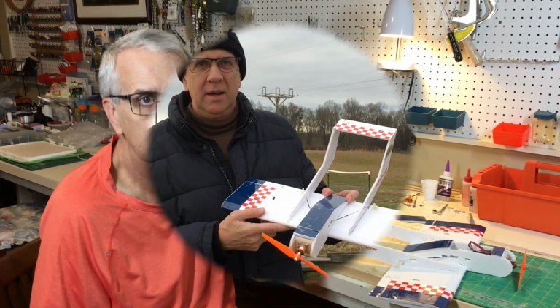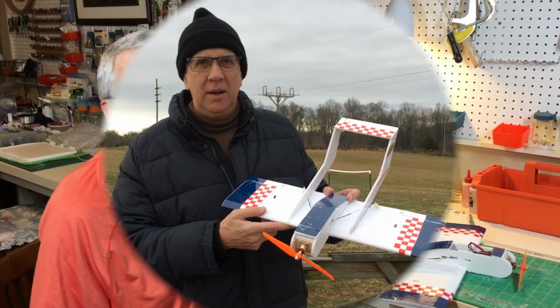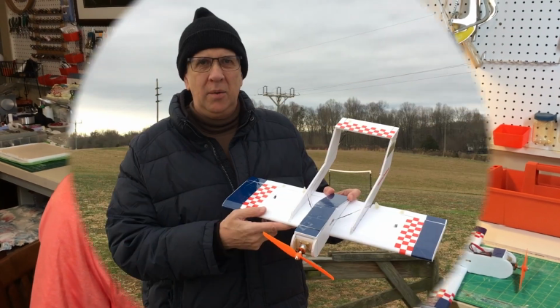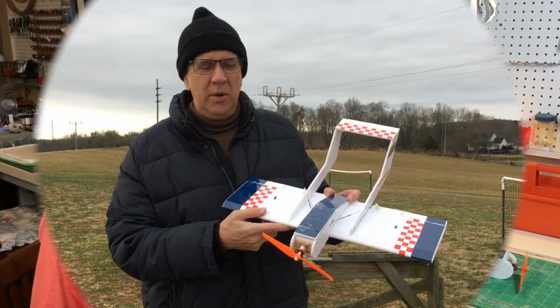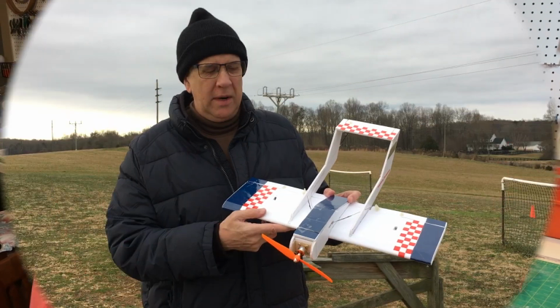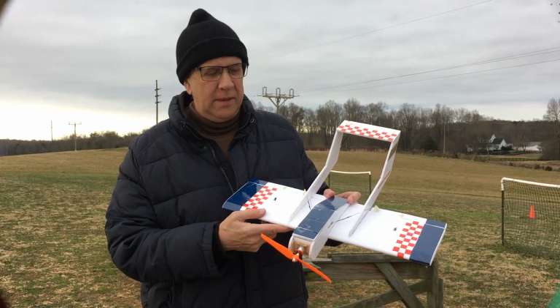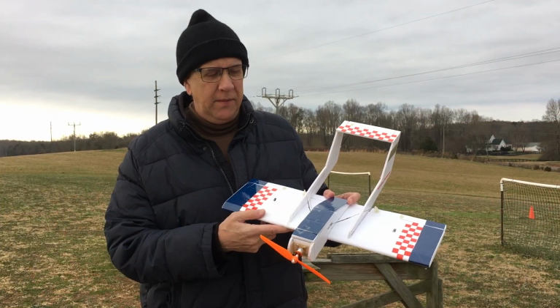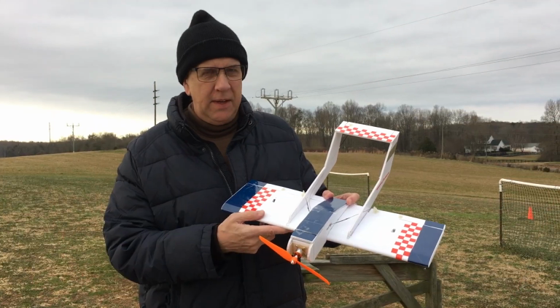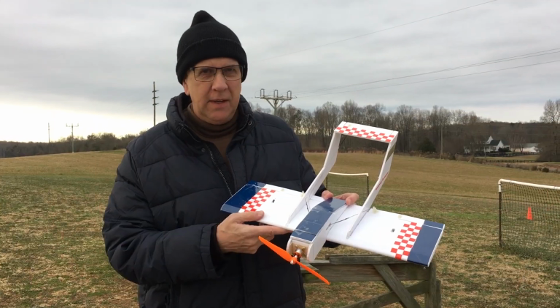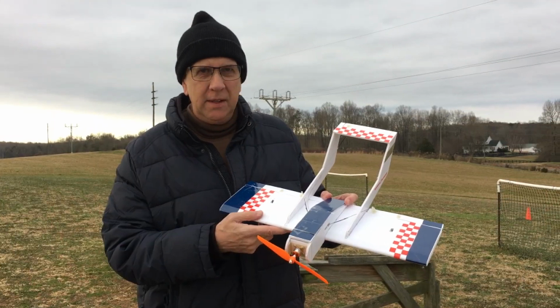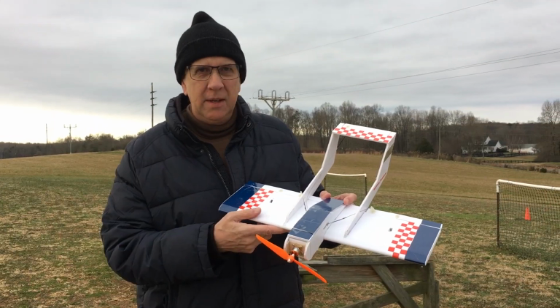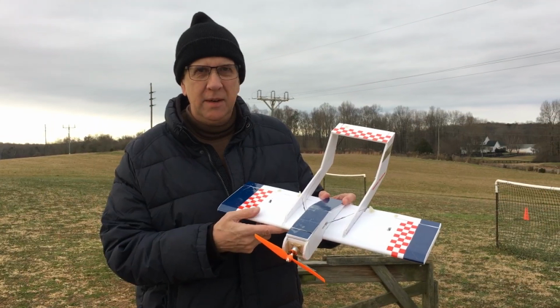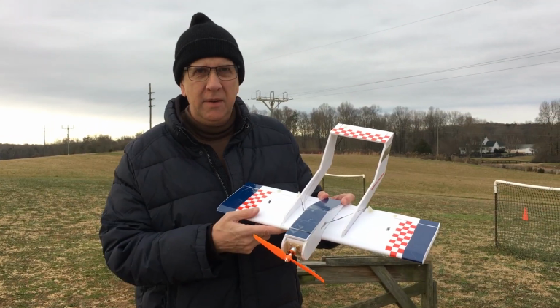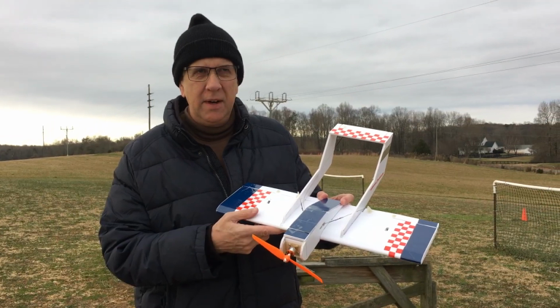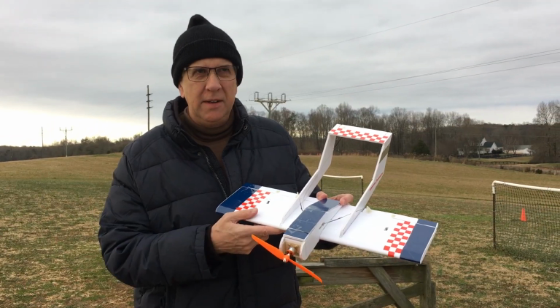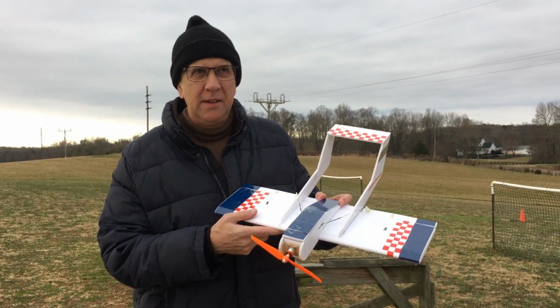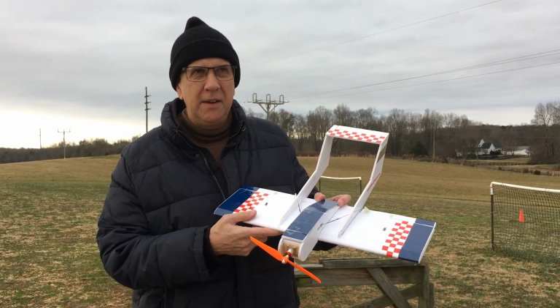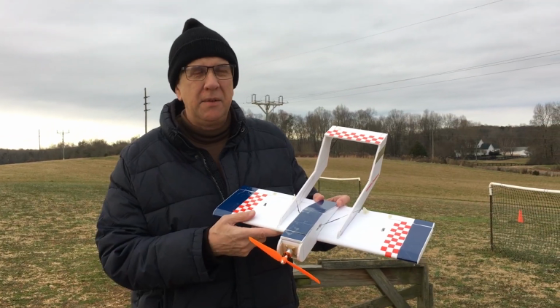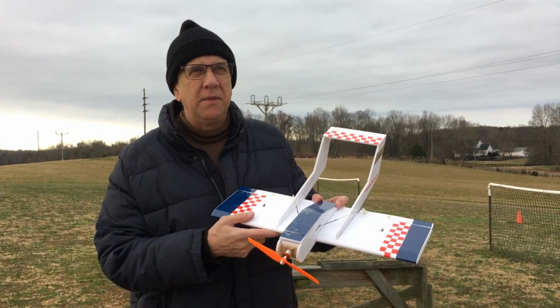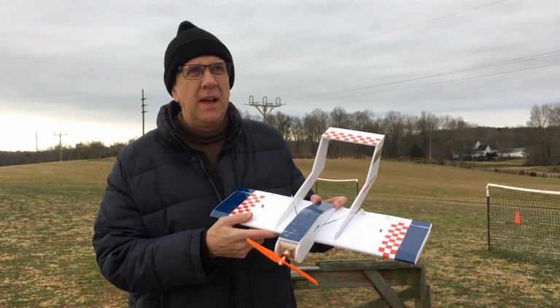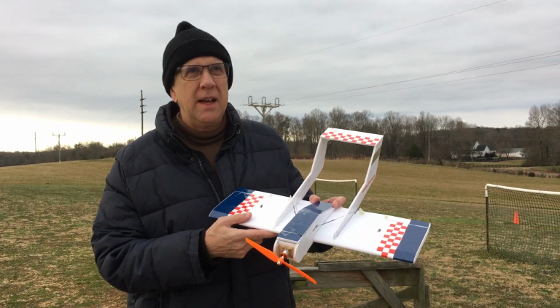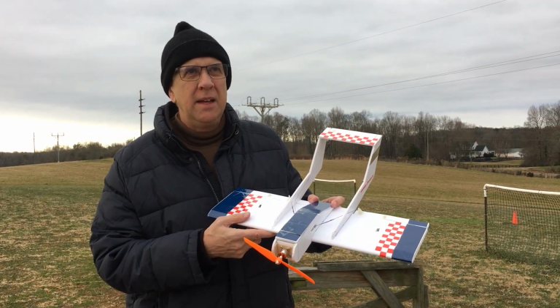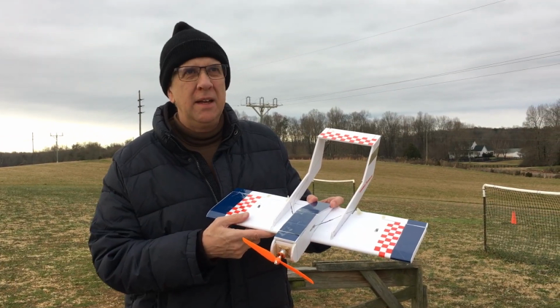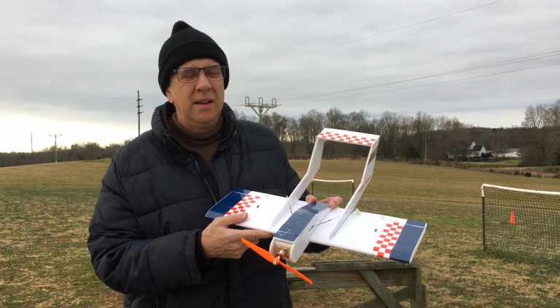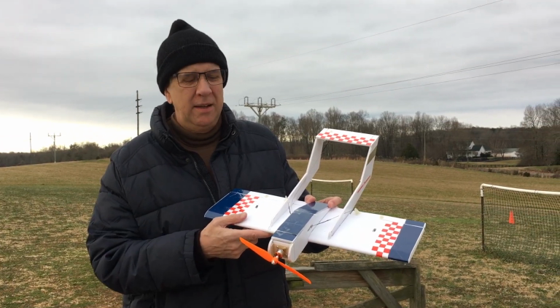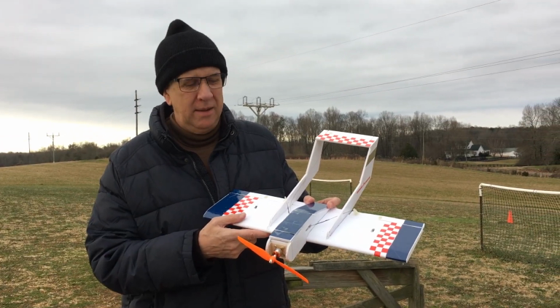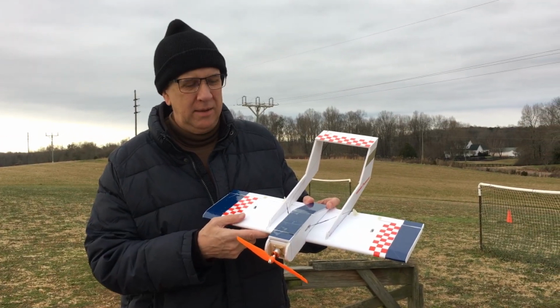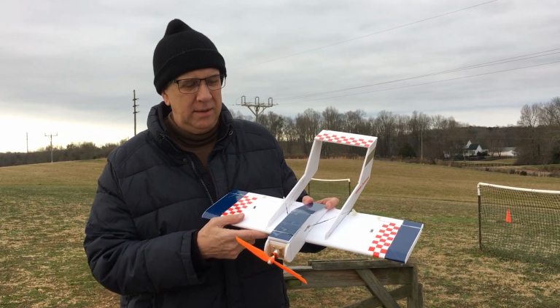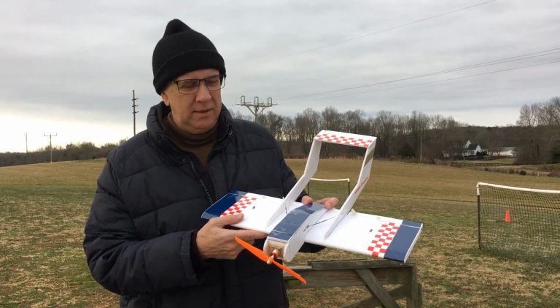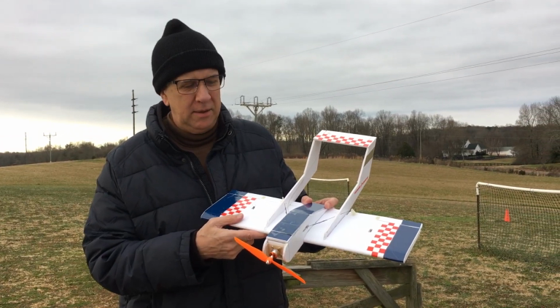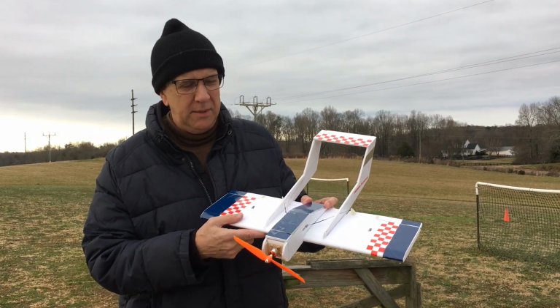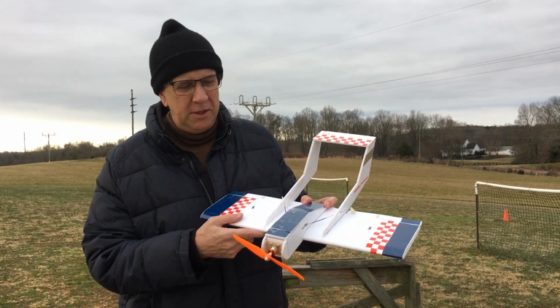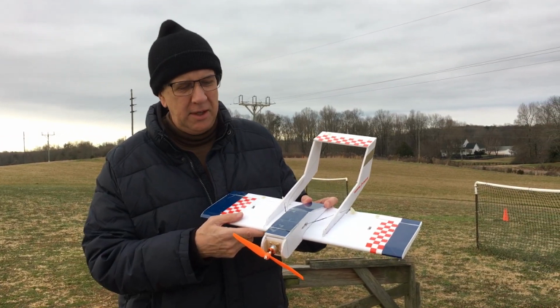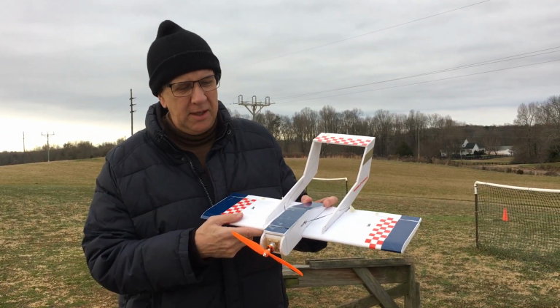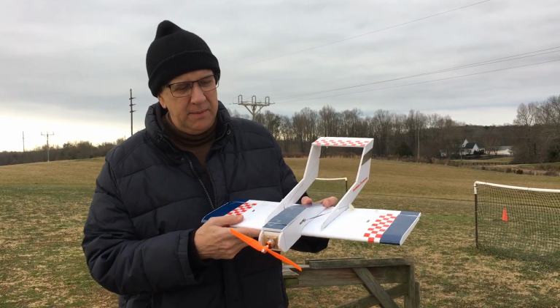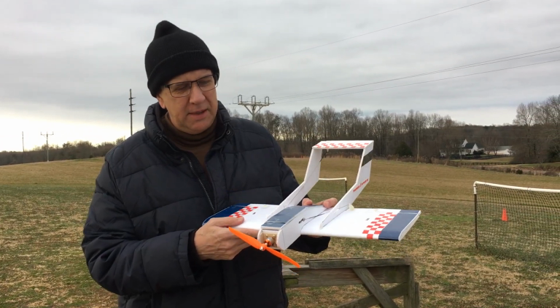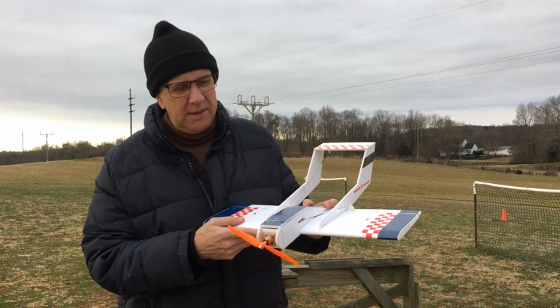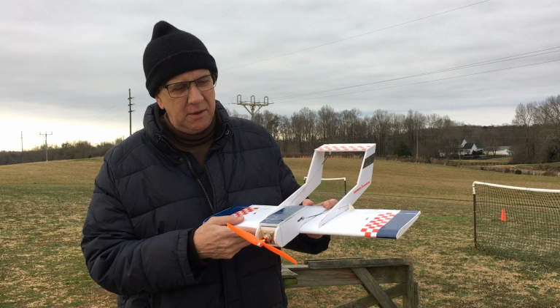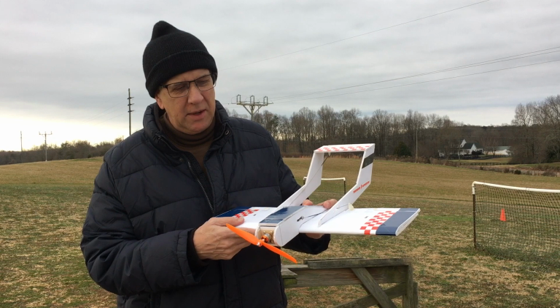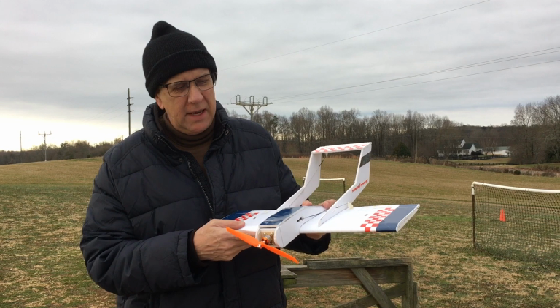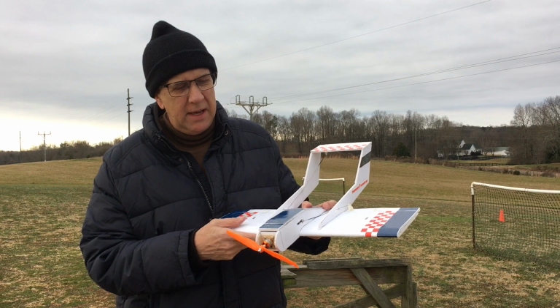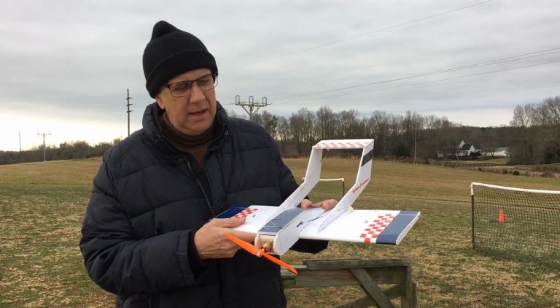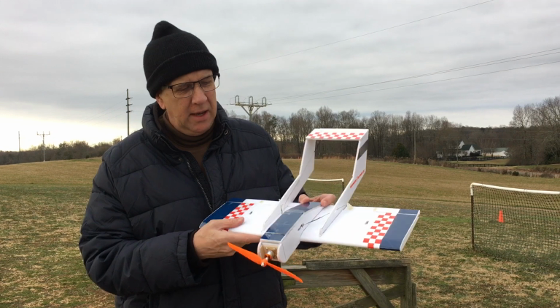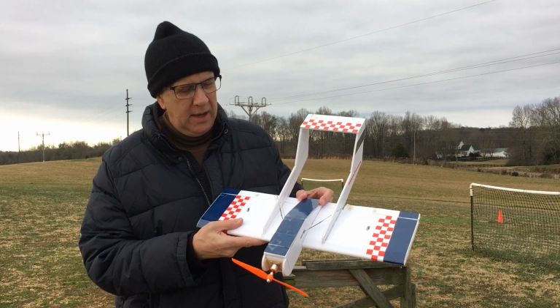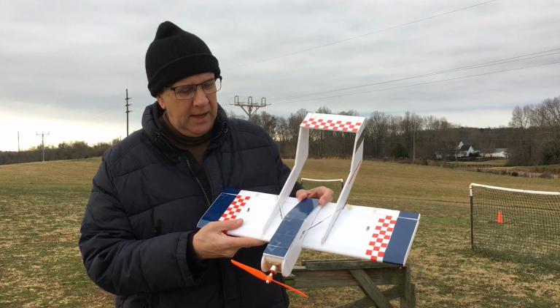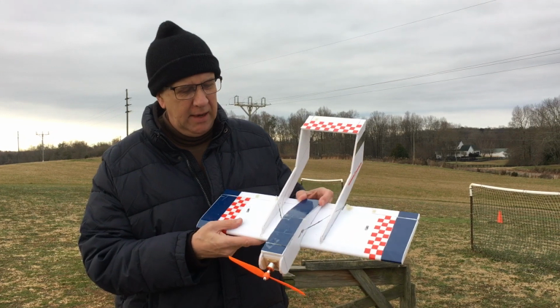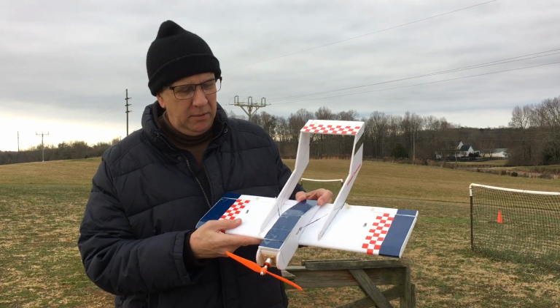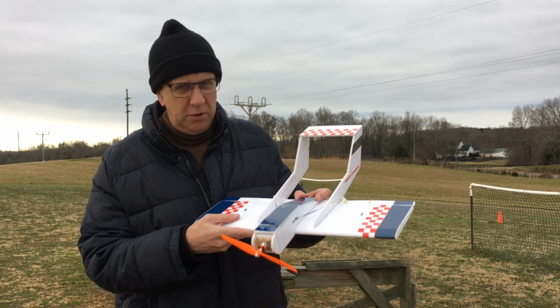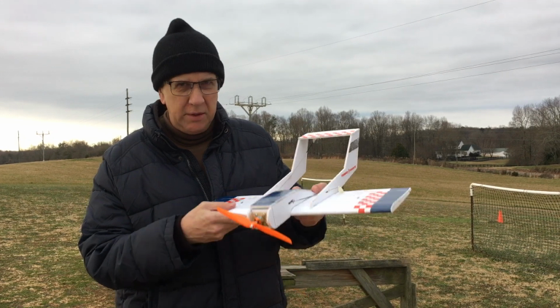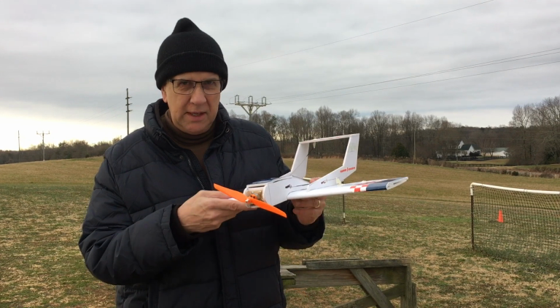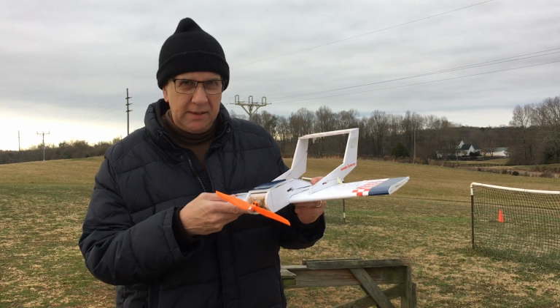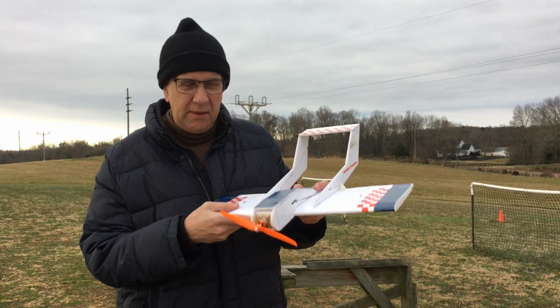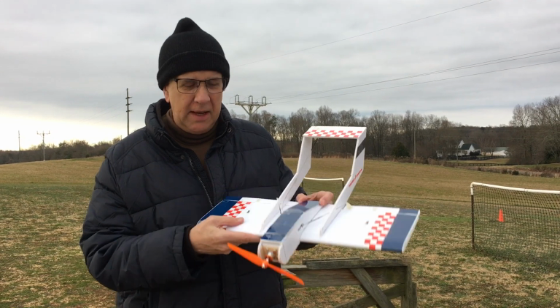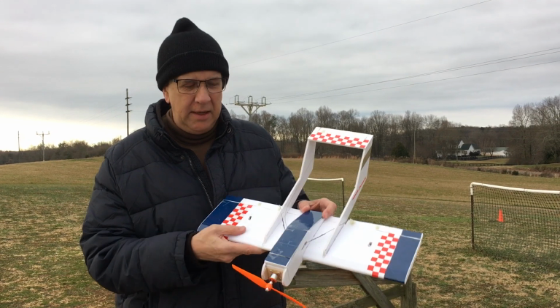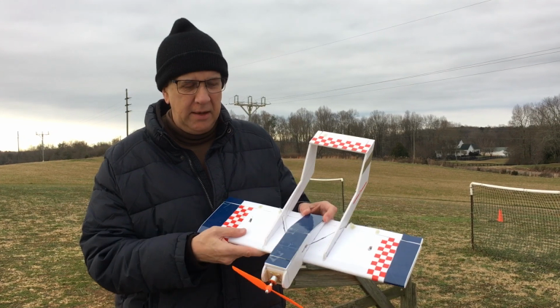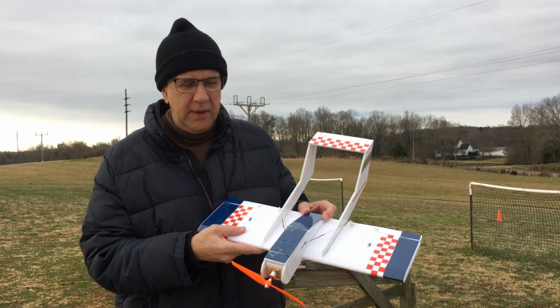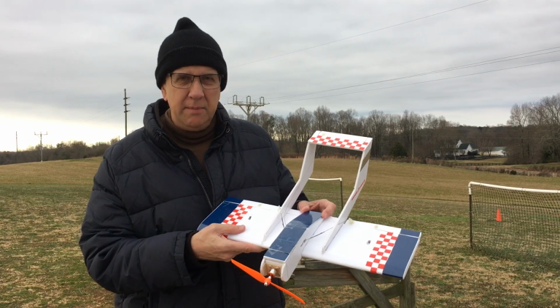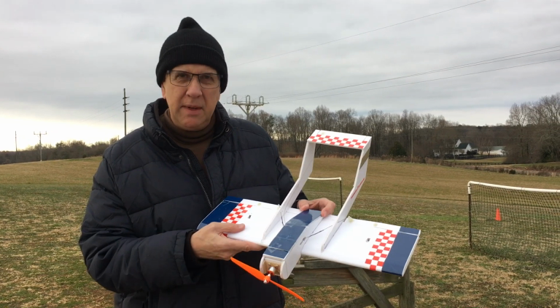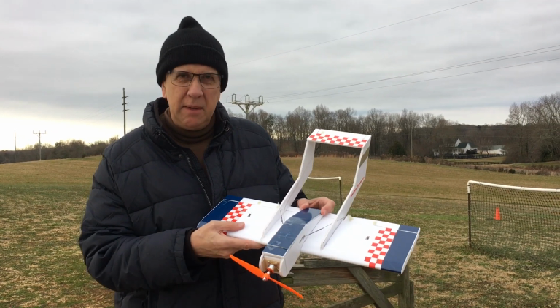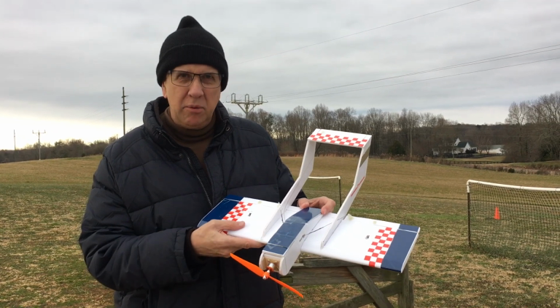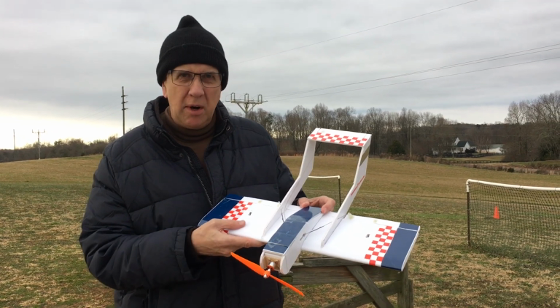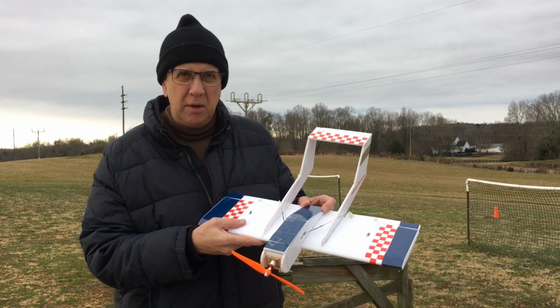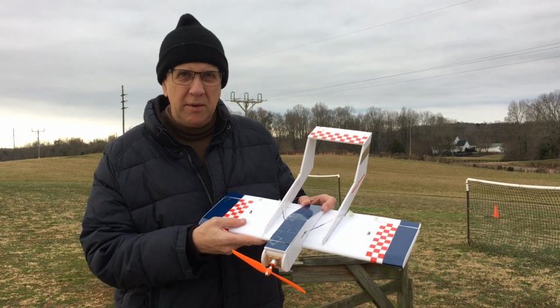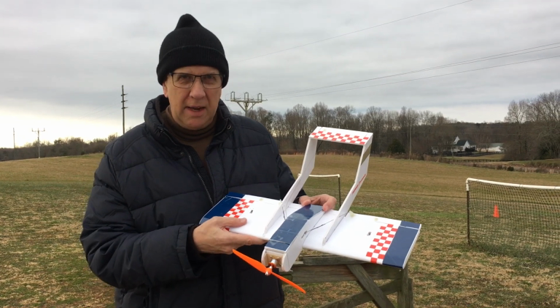We're at the field — very nice day for flying, a little bit chilly, but that's okay. We'll do a test flight of the mini Bronco now.